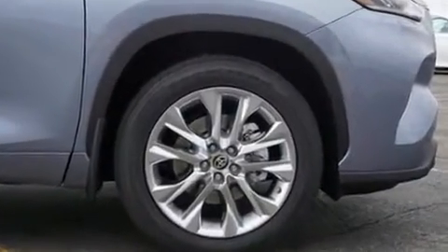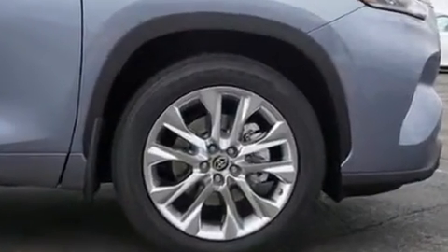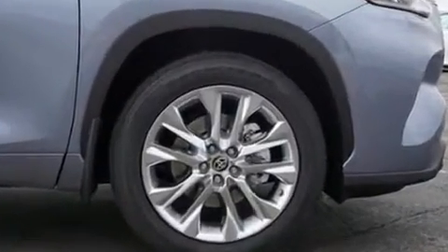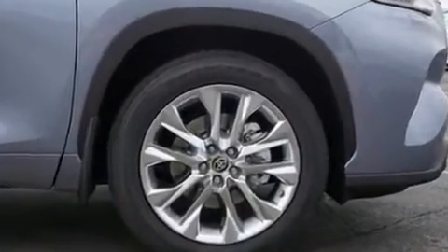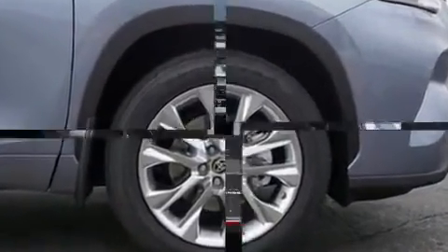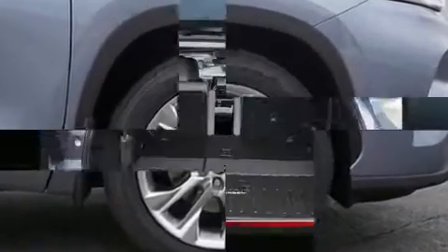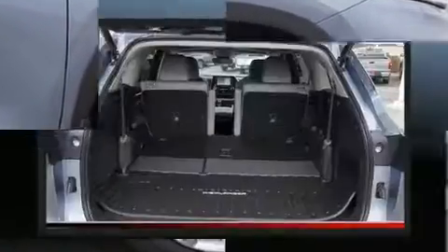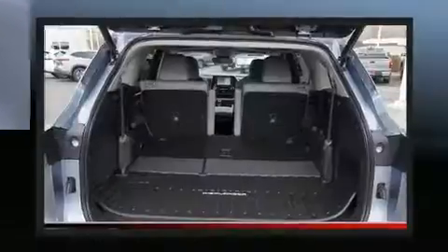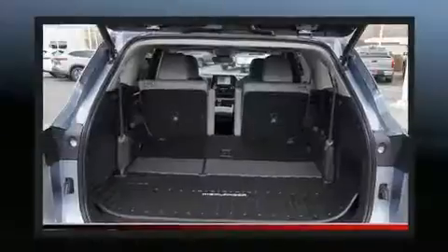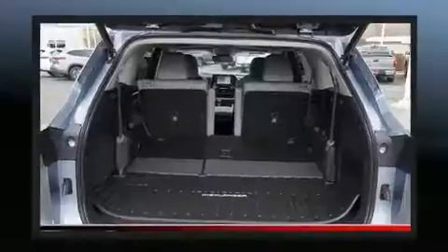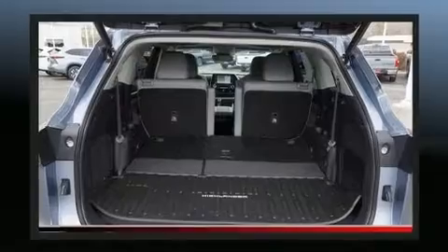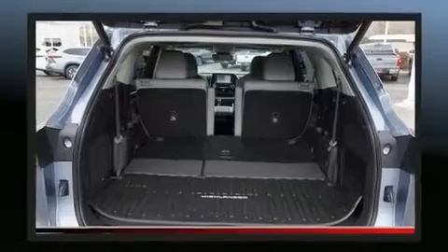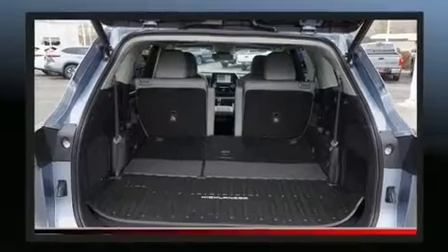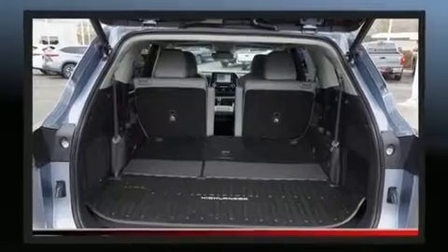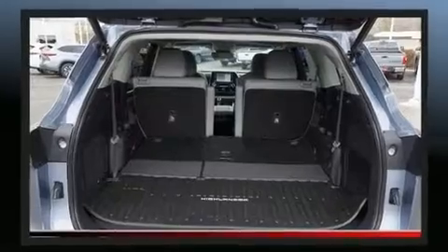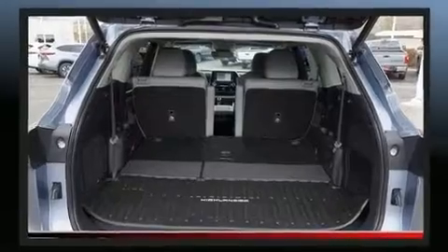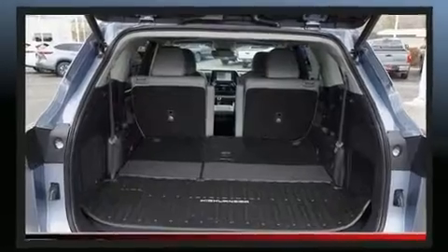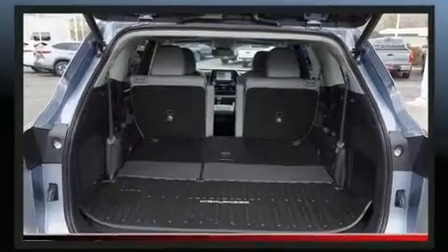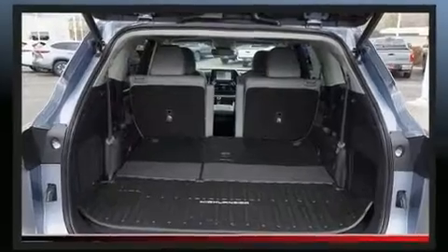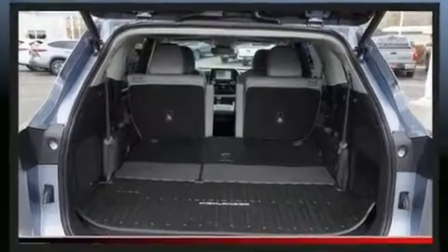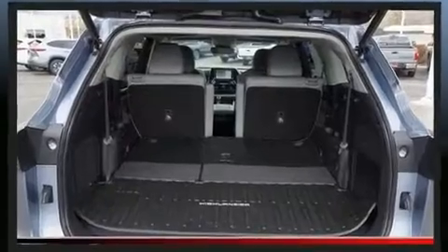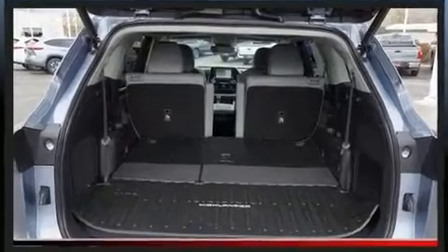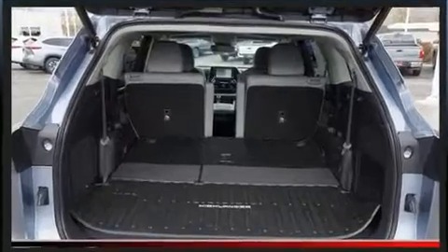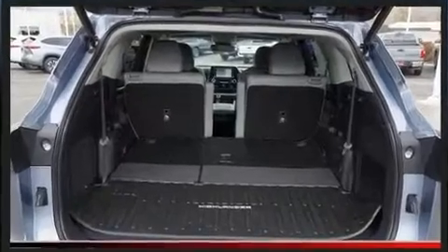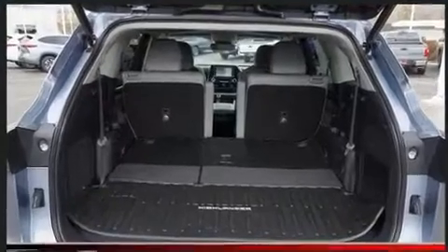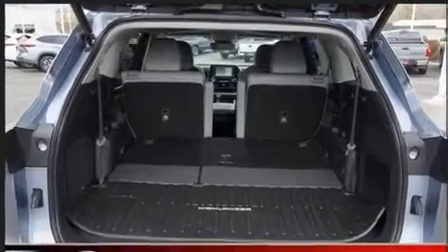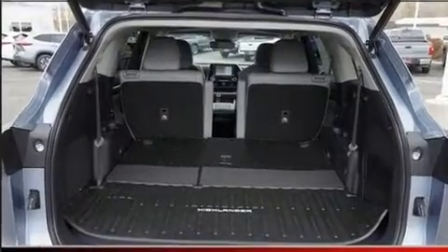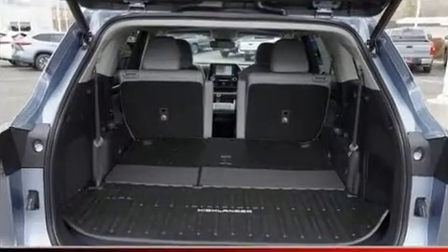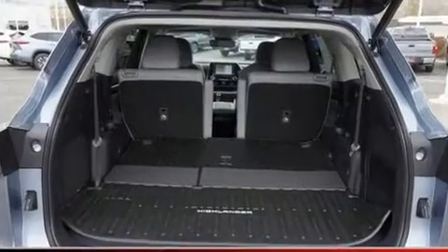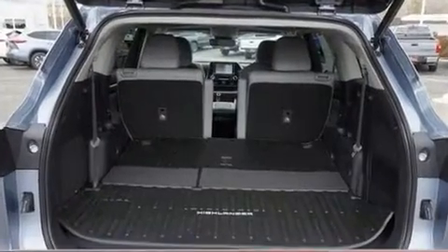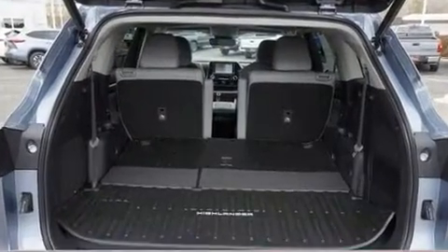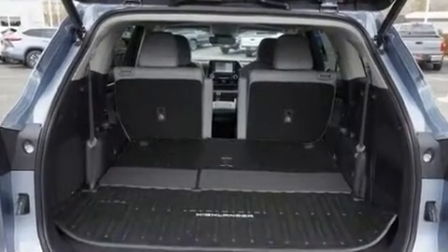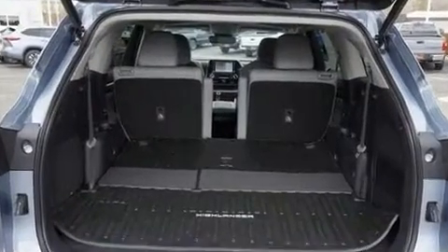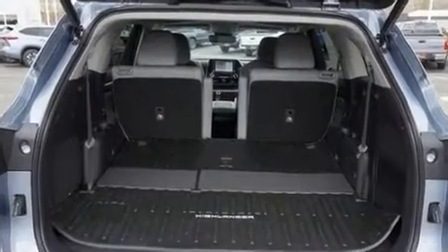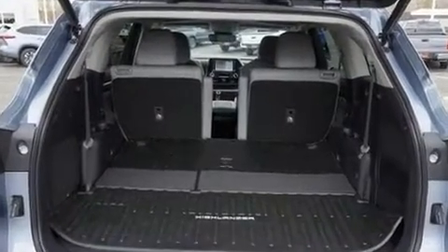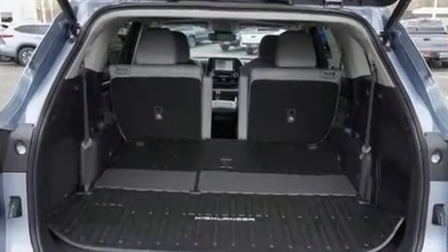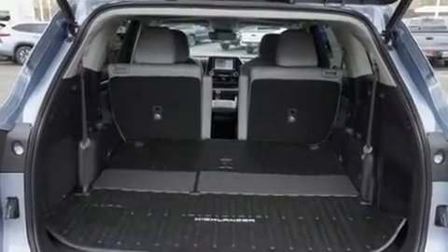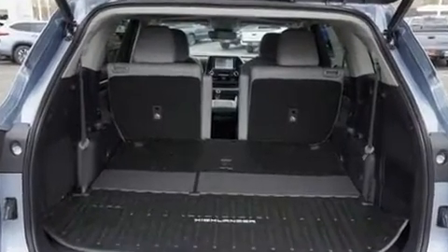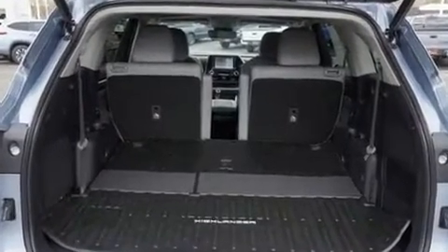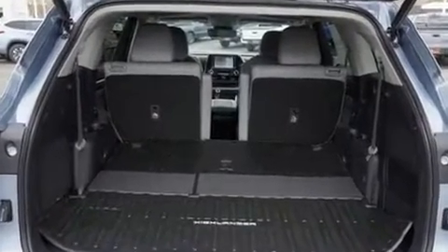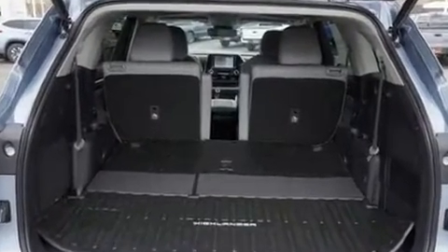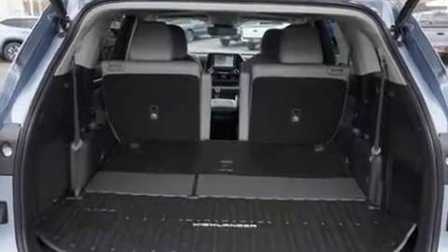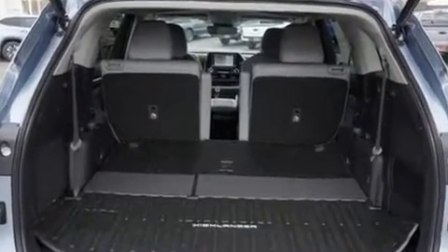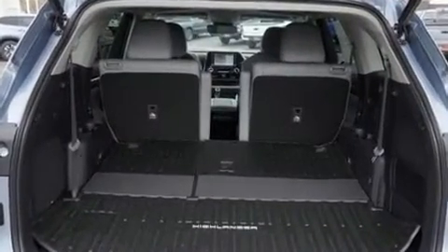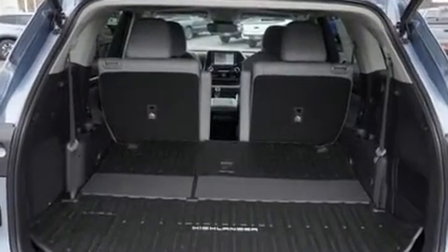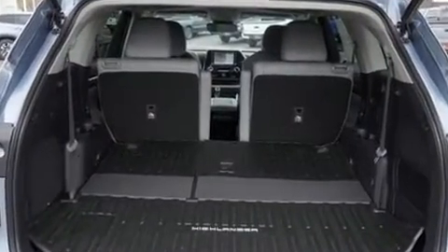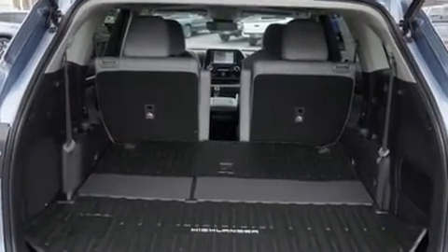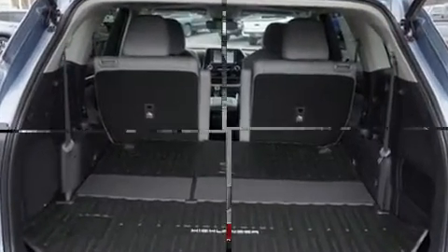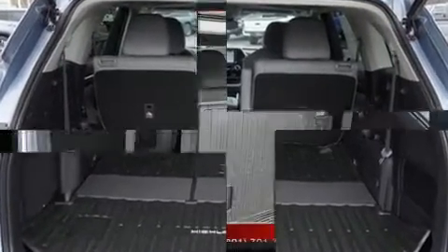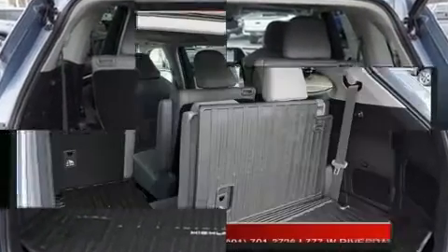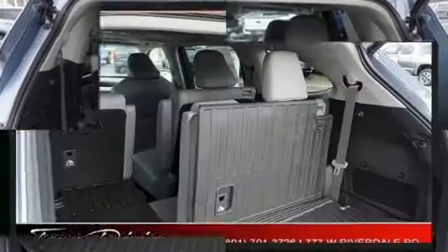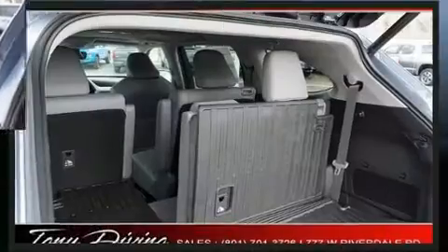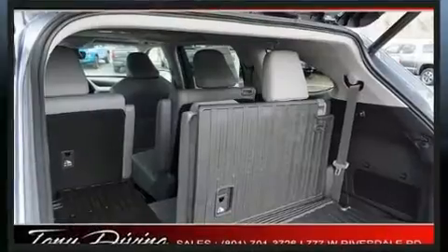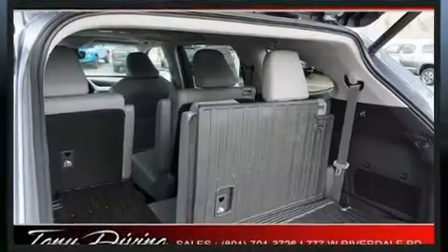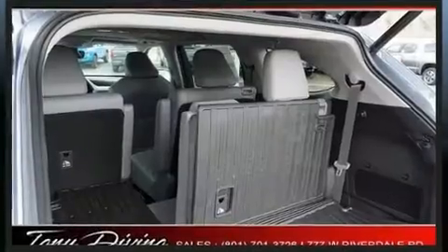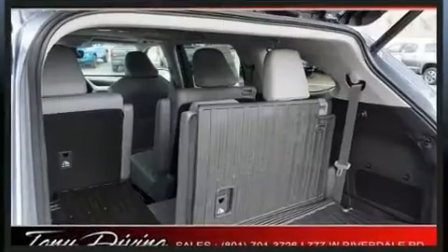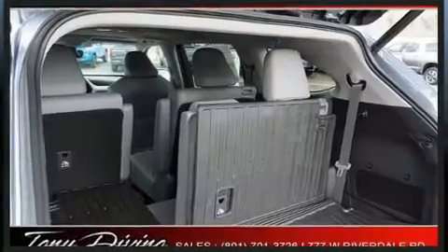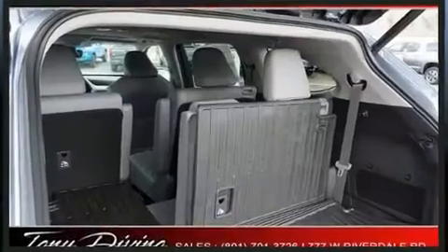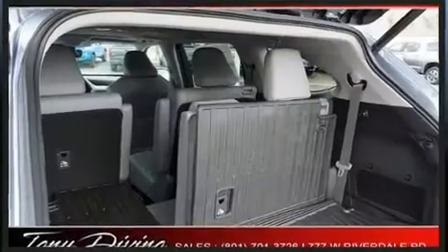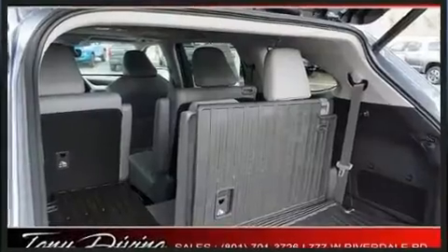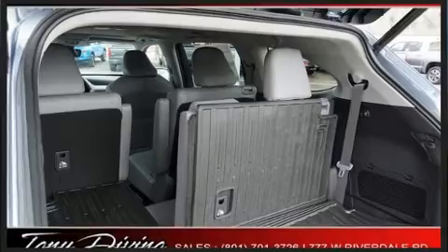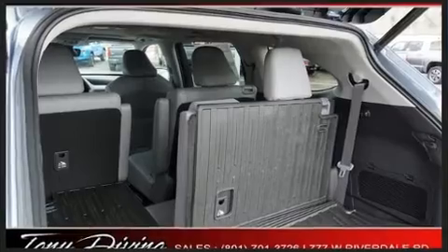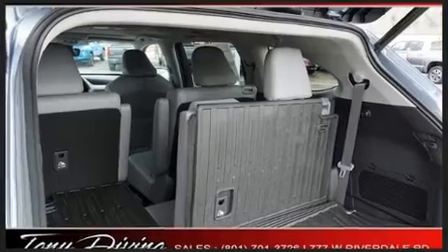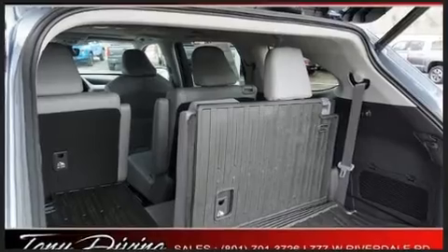Audio features include an AM-FM radio and 11 speakers, yielding maximum audio versatility.